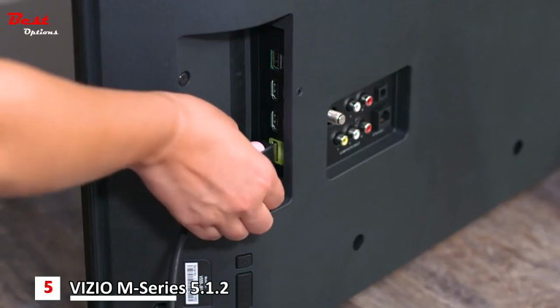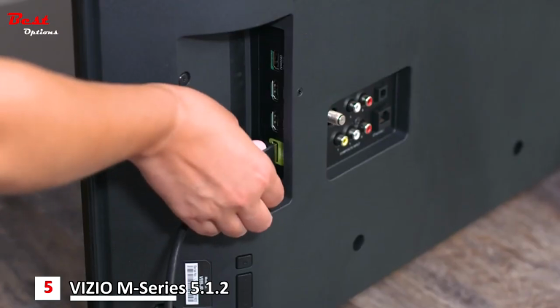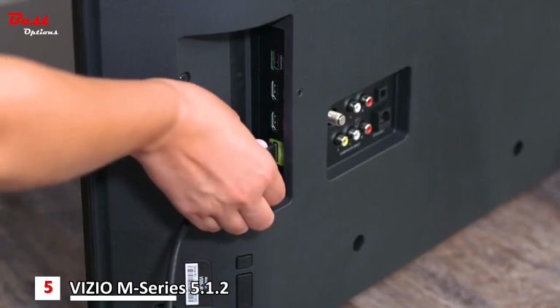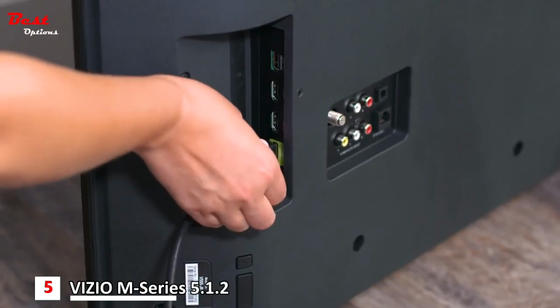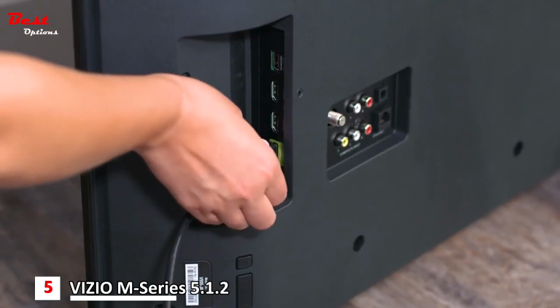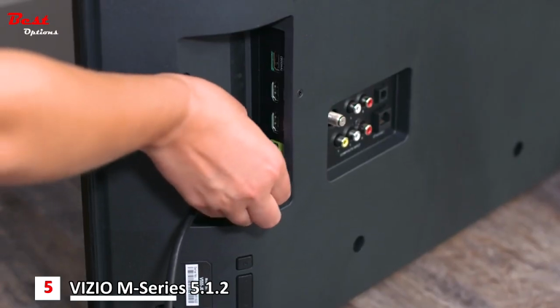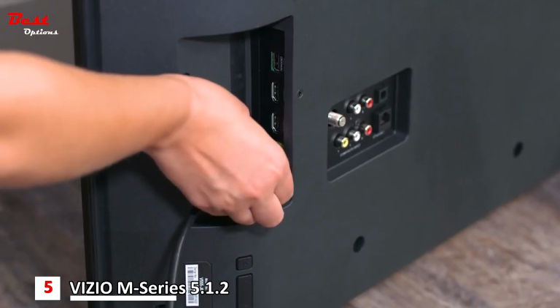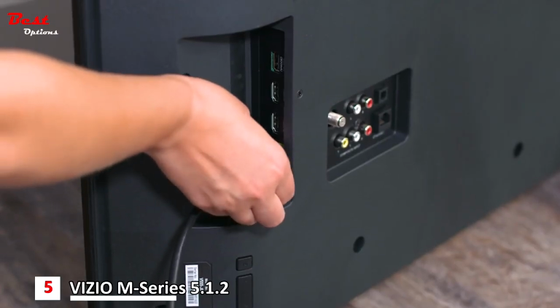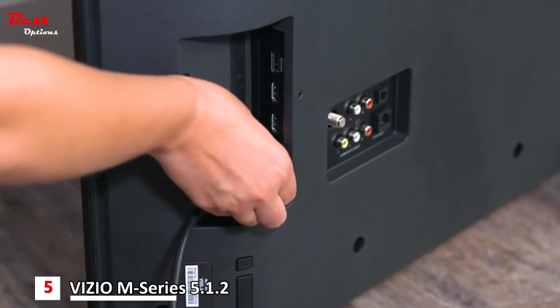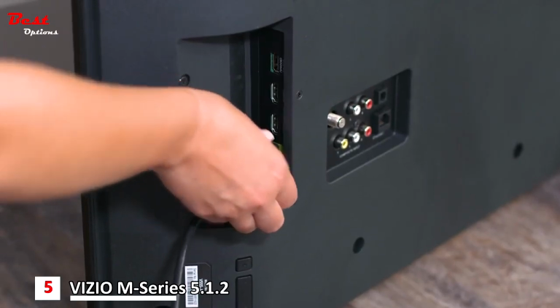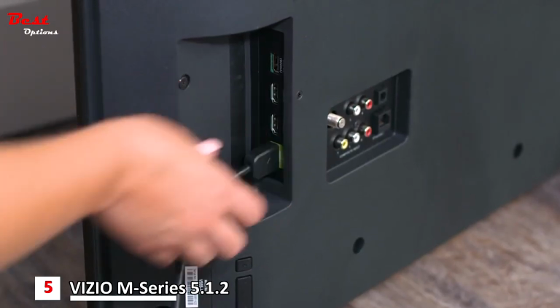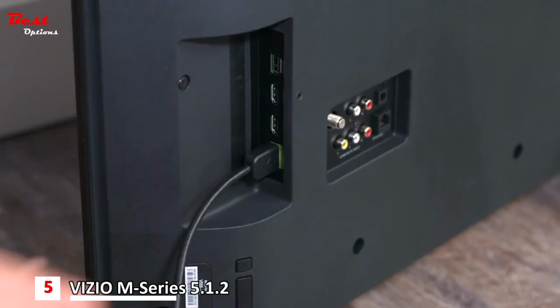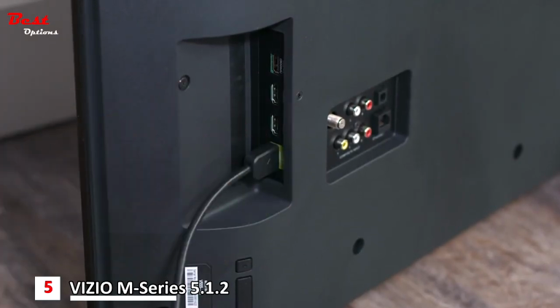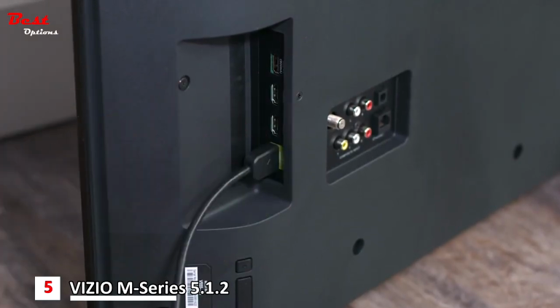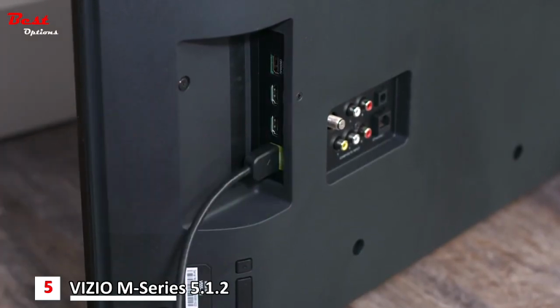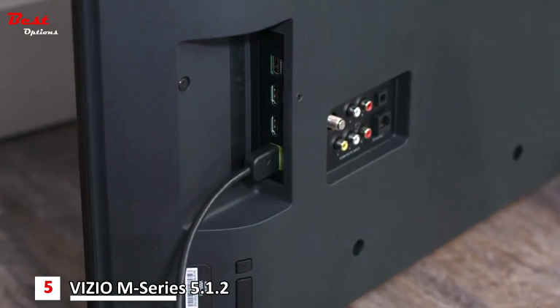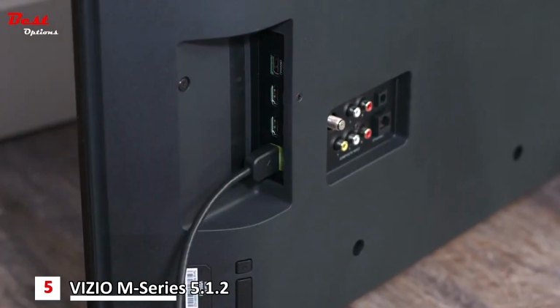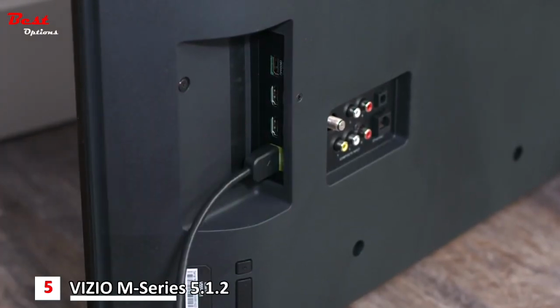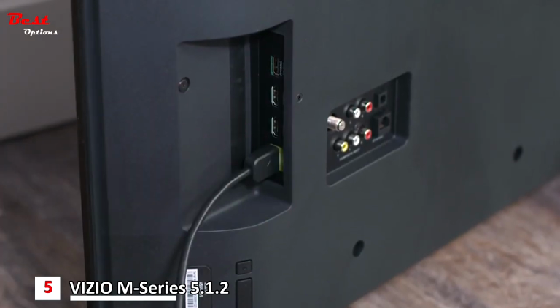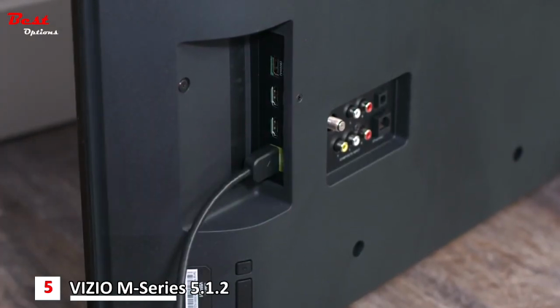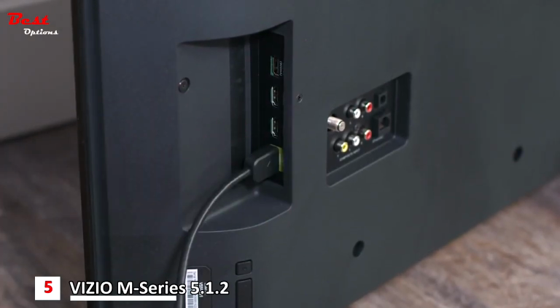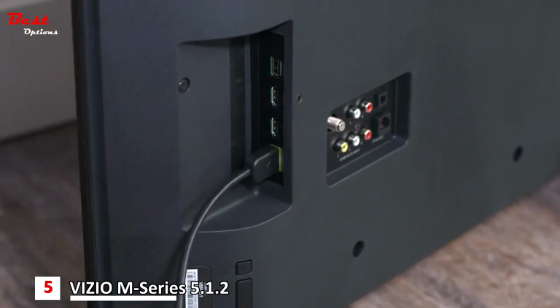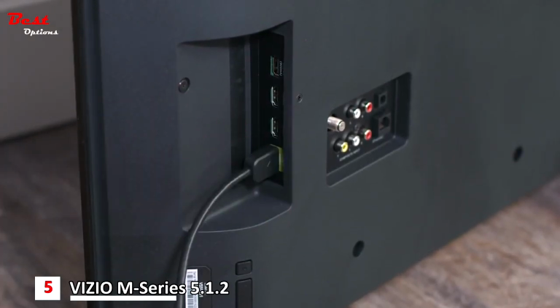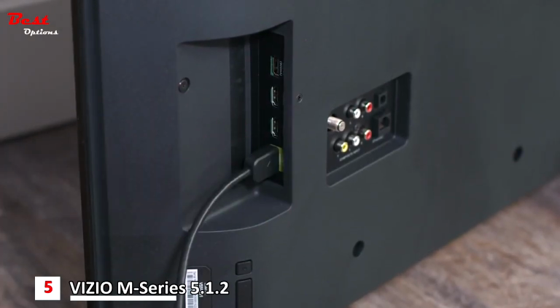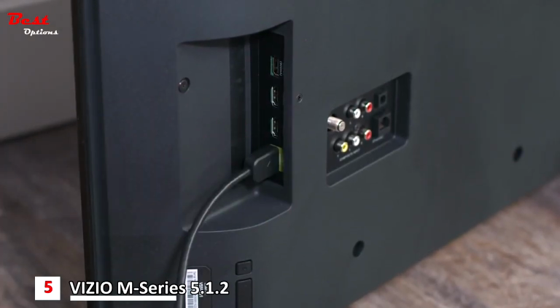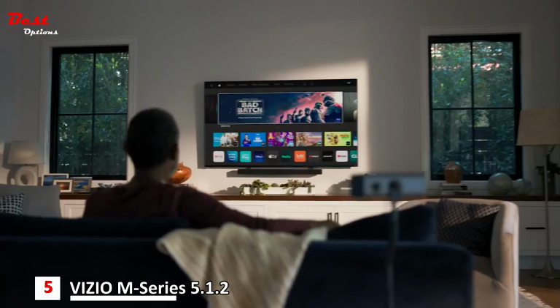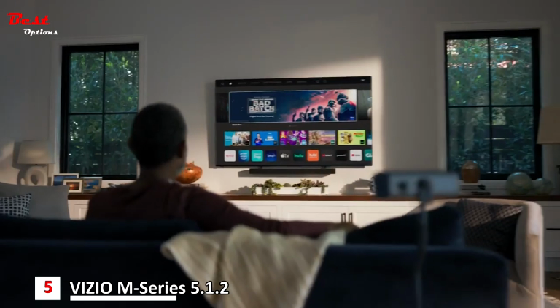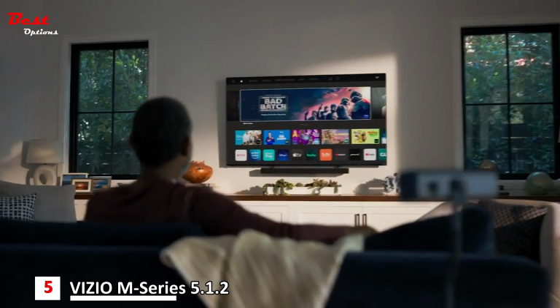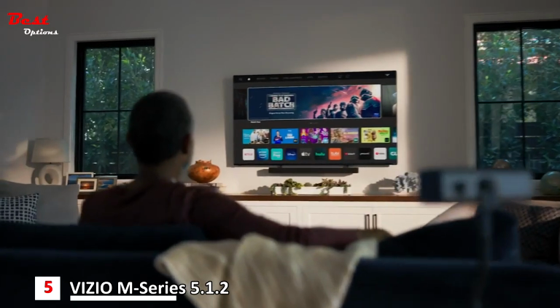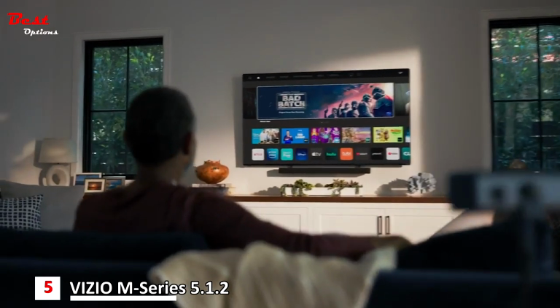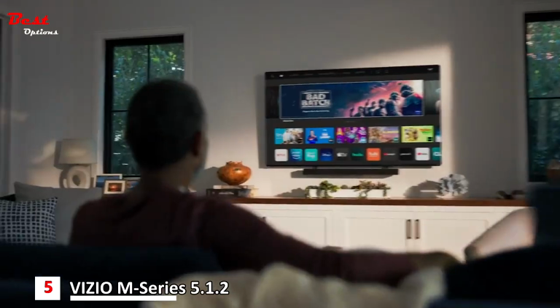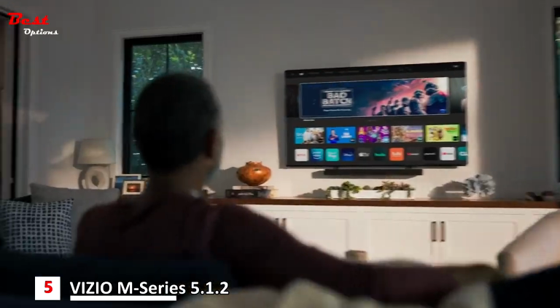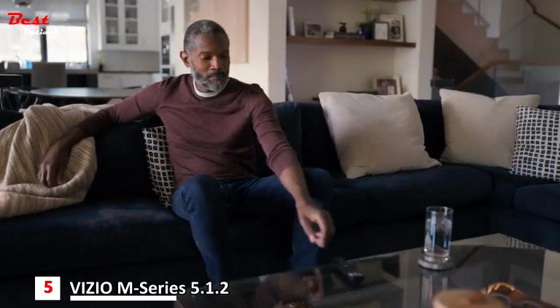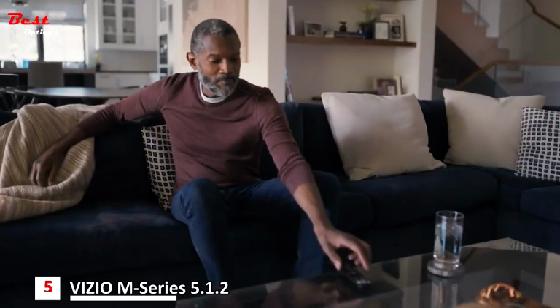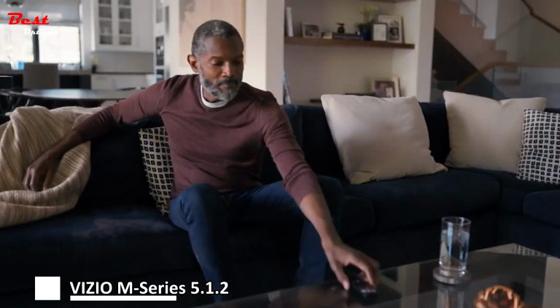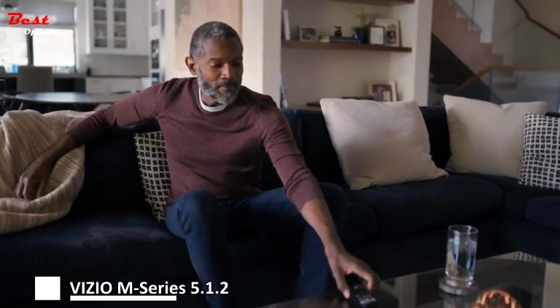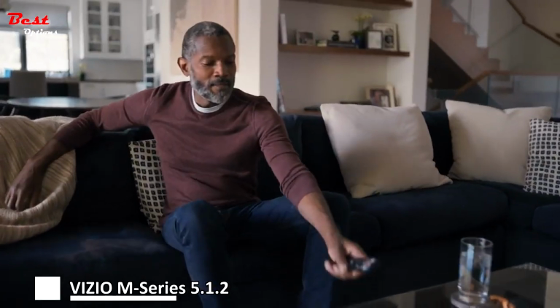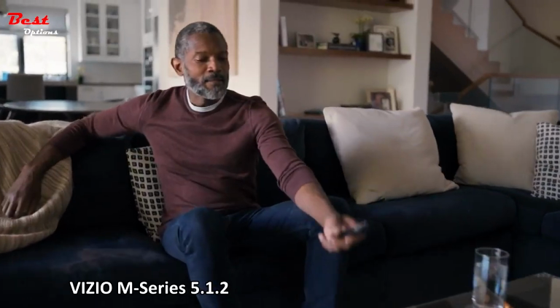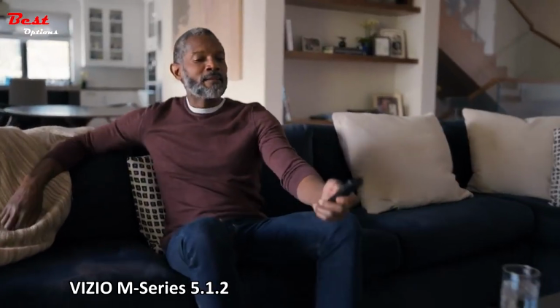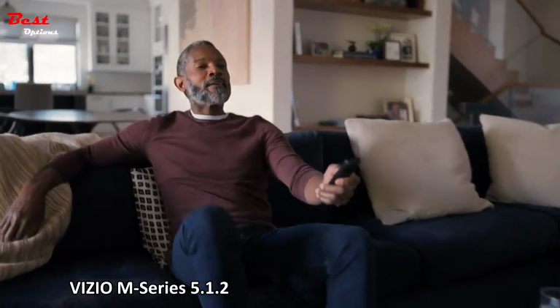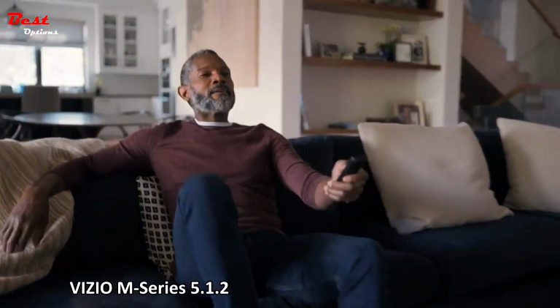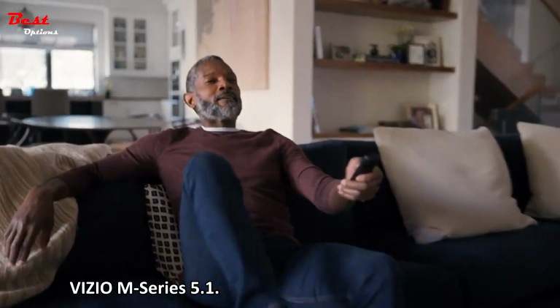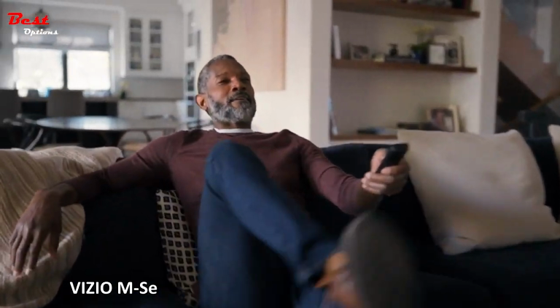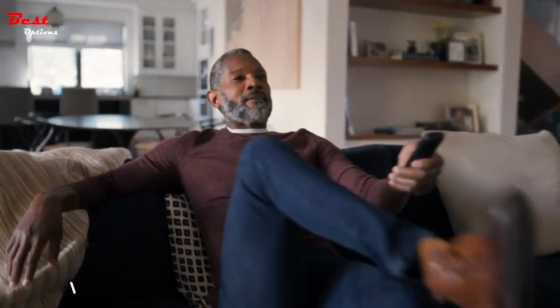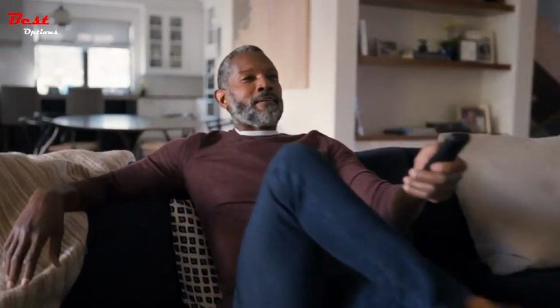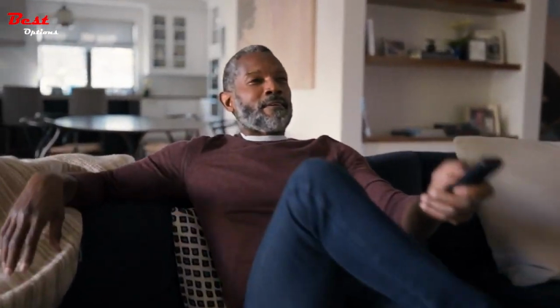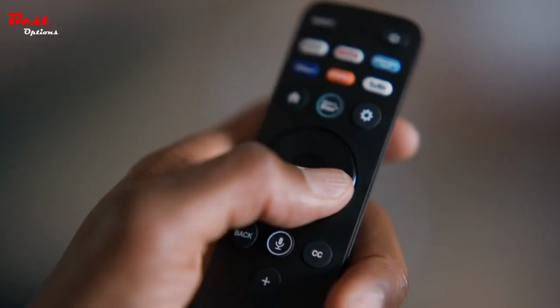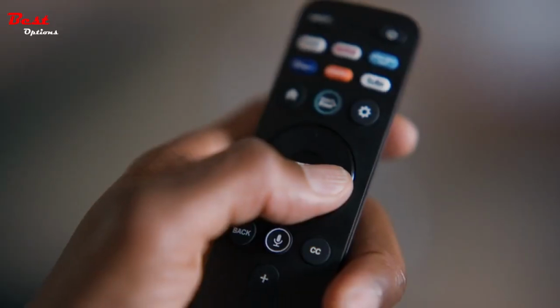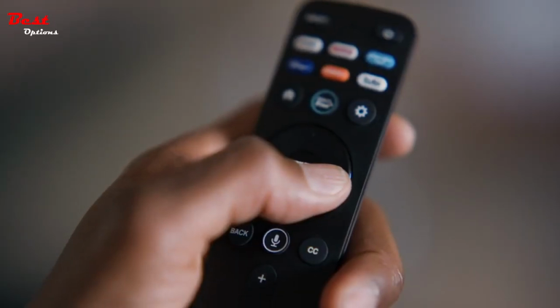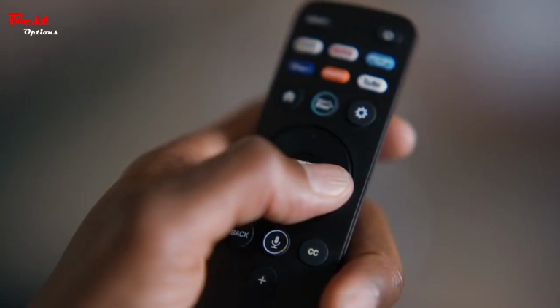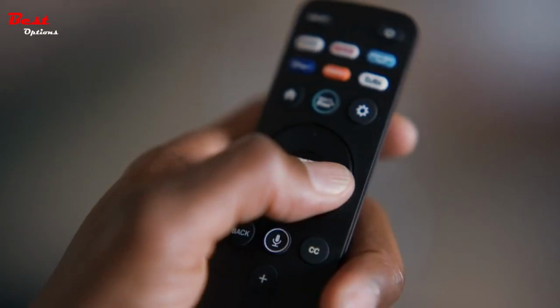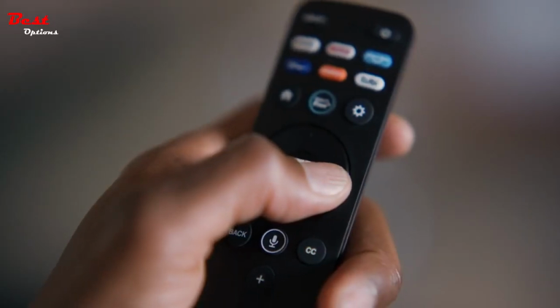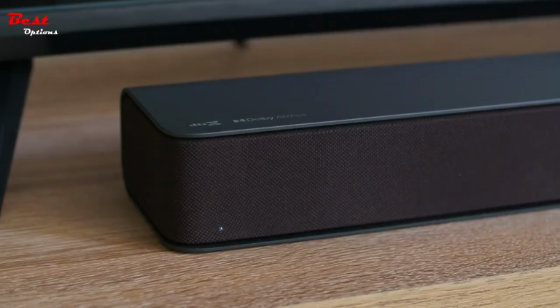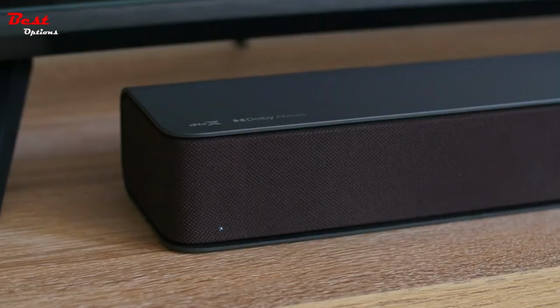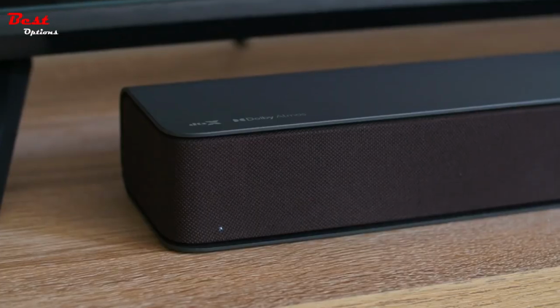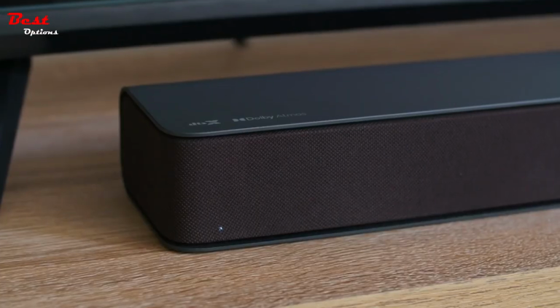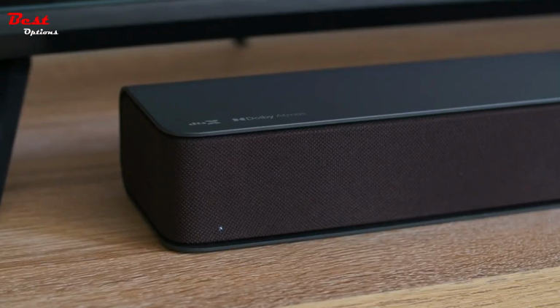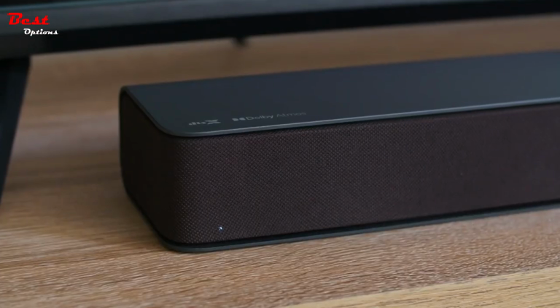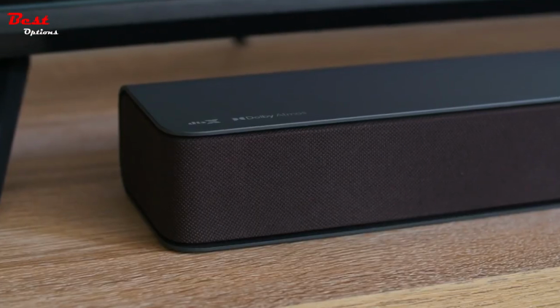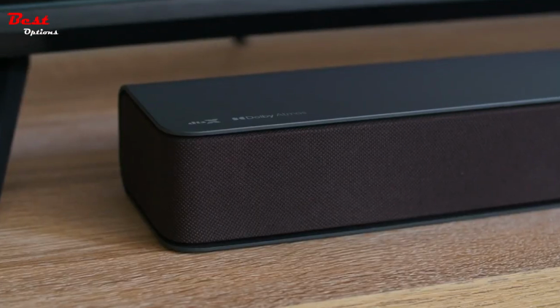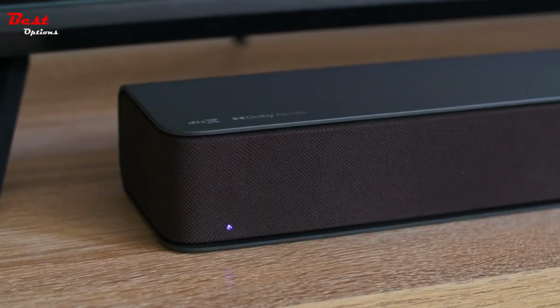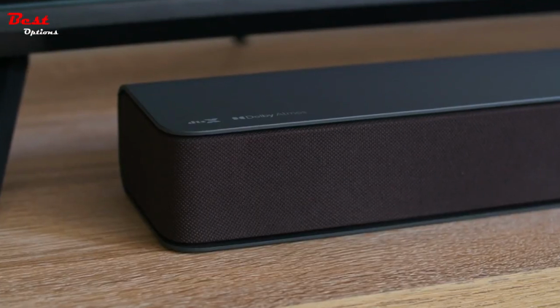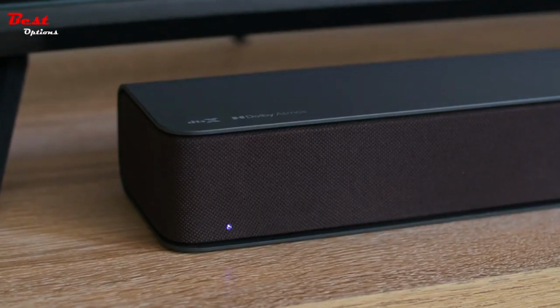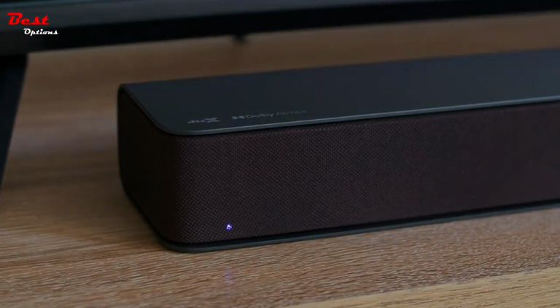The sub brings the rumble in the bass, so you feel the excitement in action-packed movie scenes. Overall, it's a great value pick.